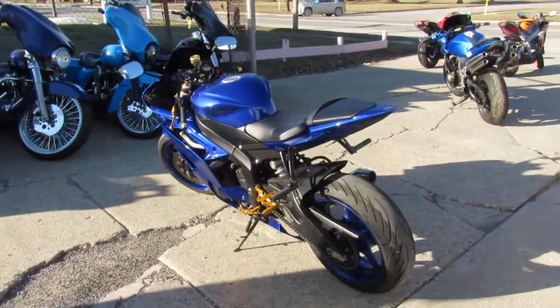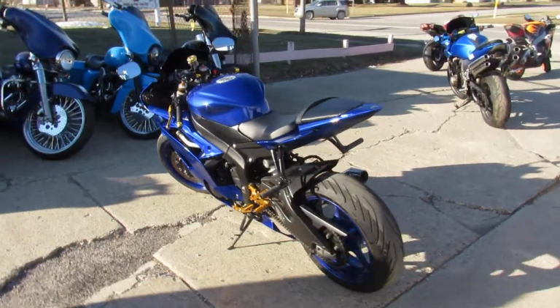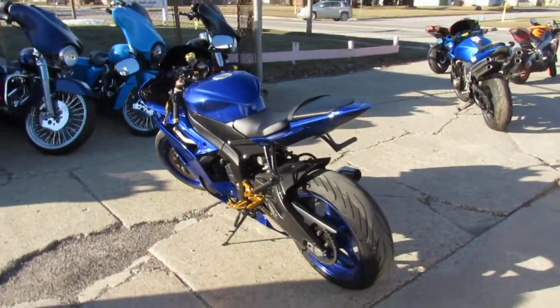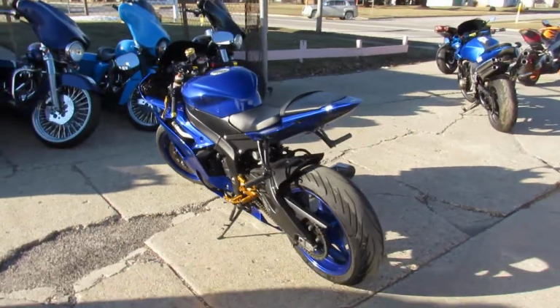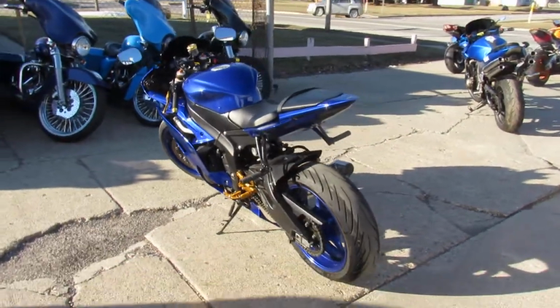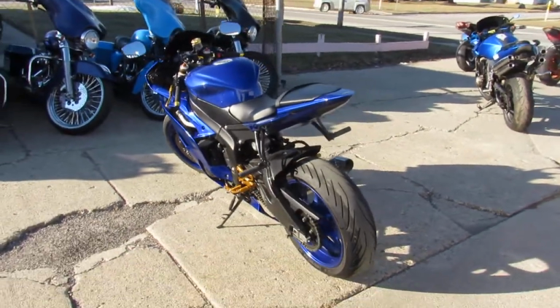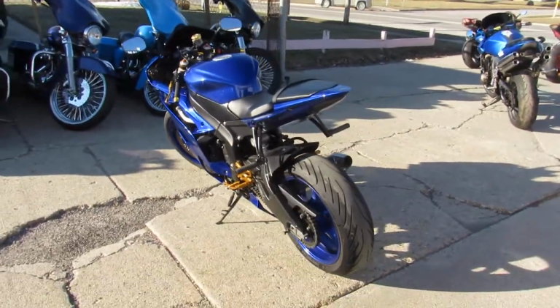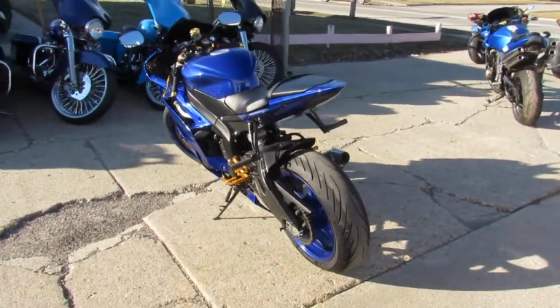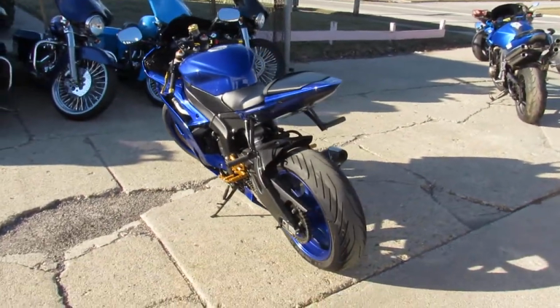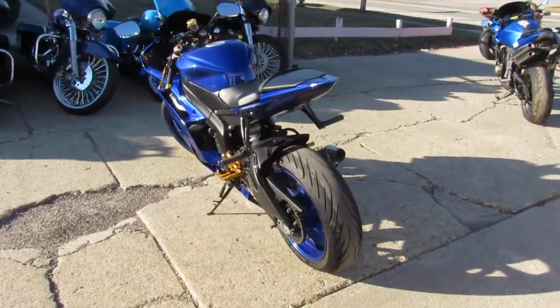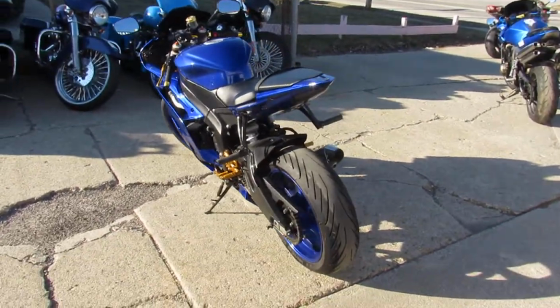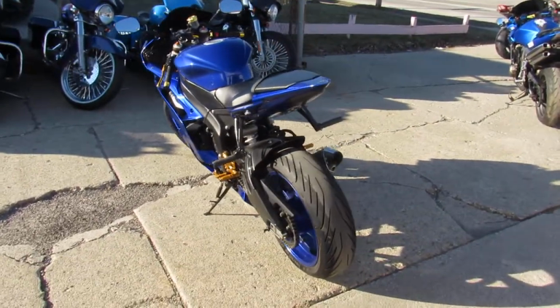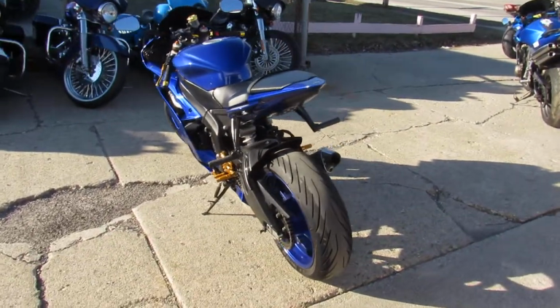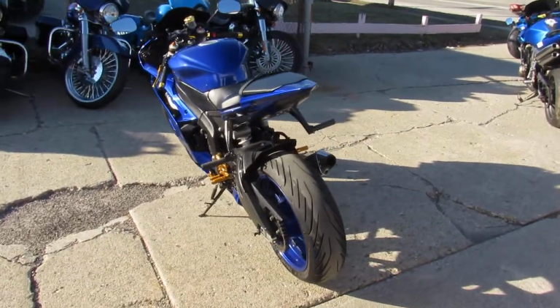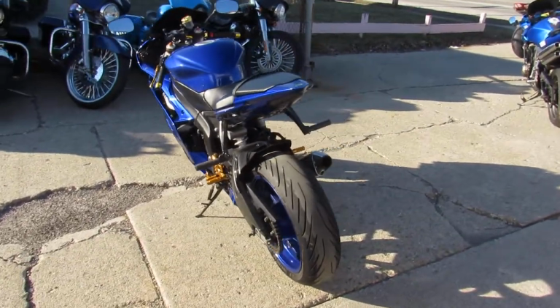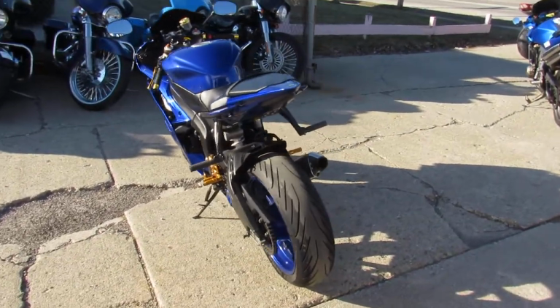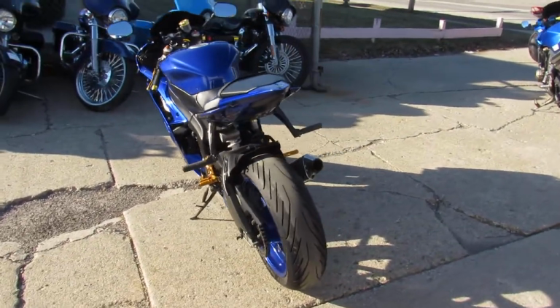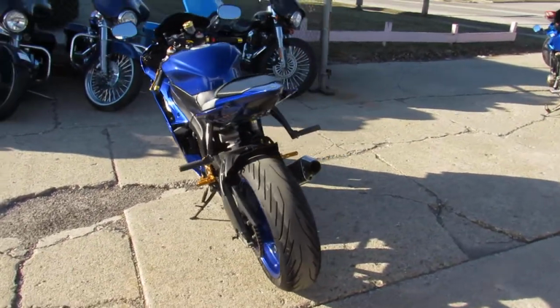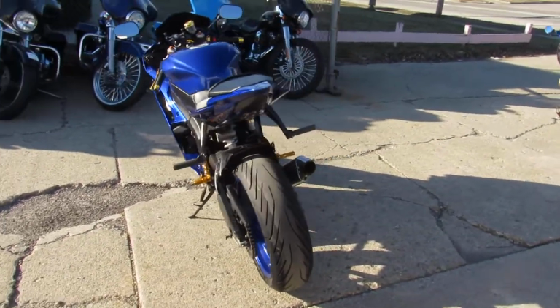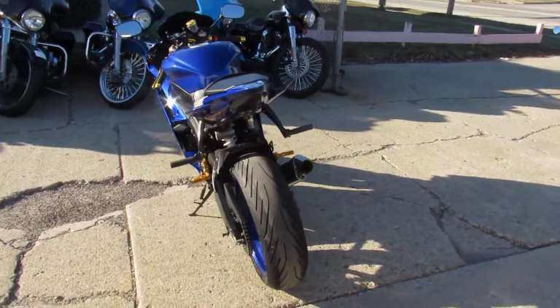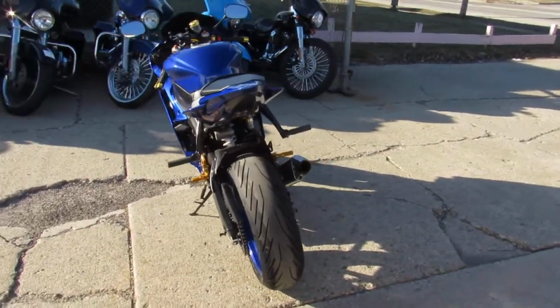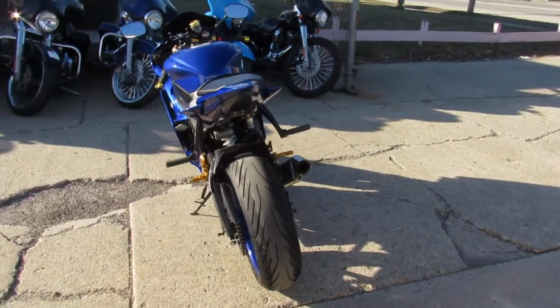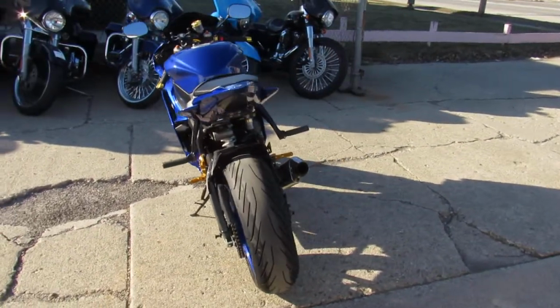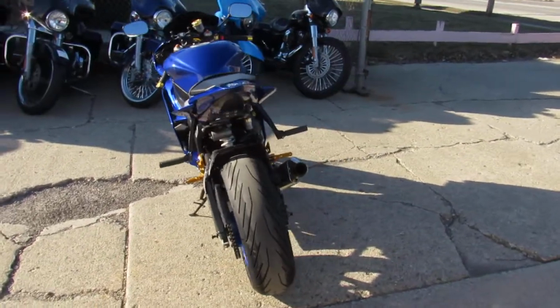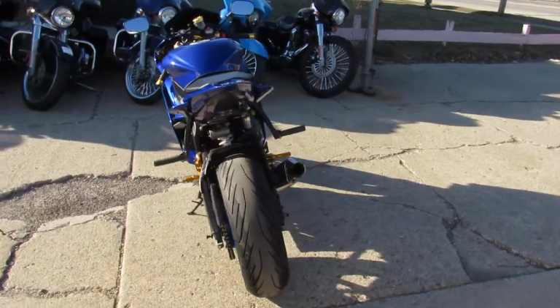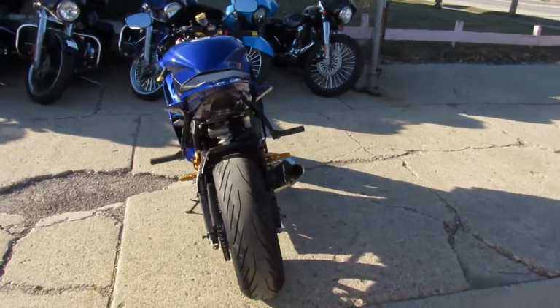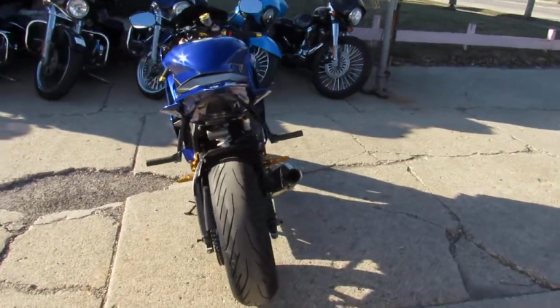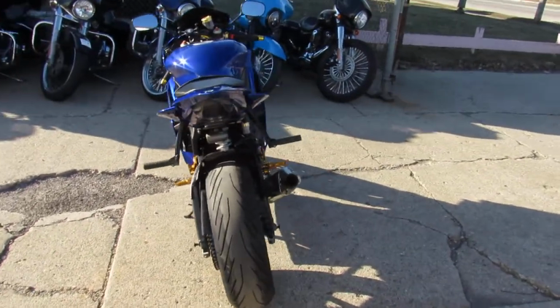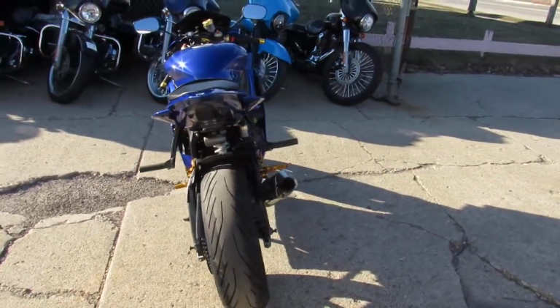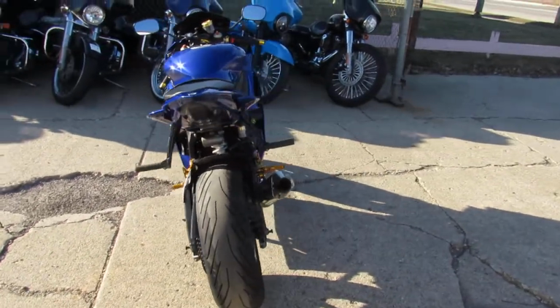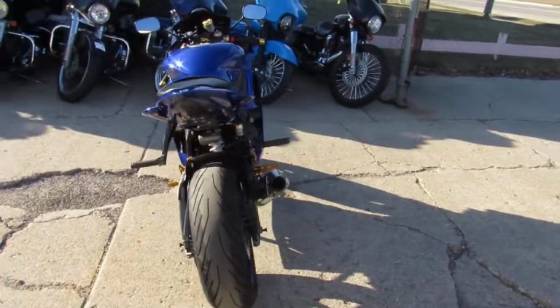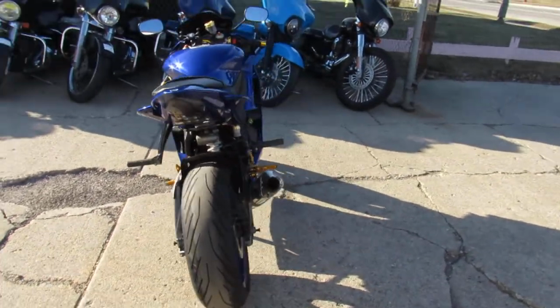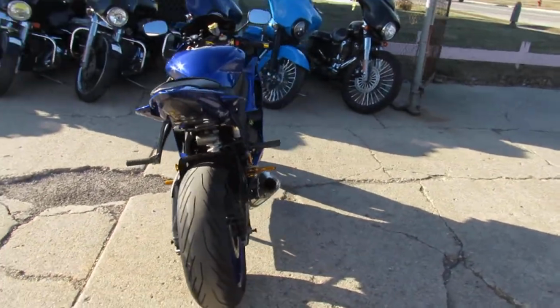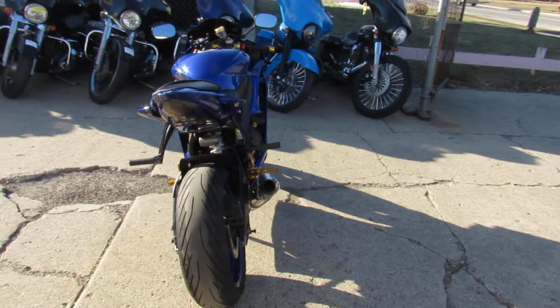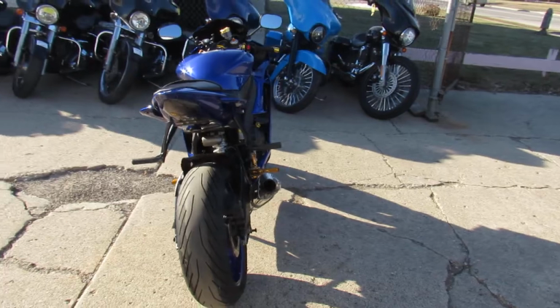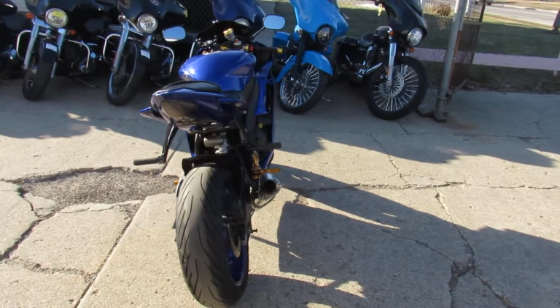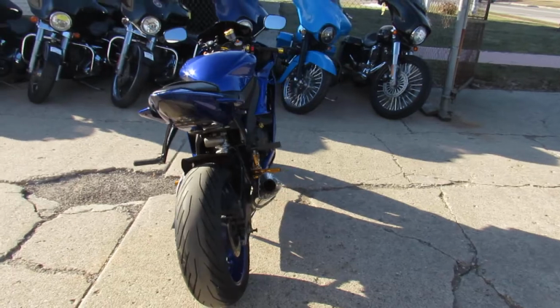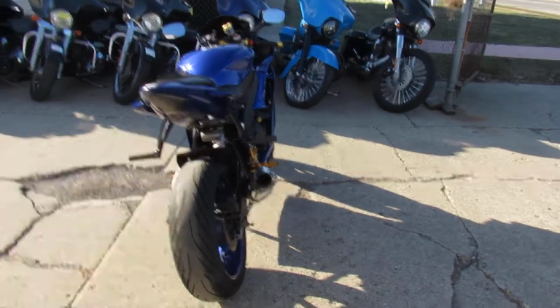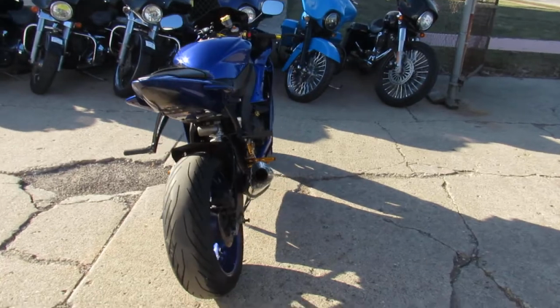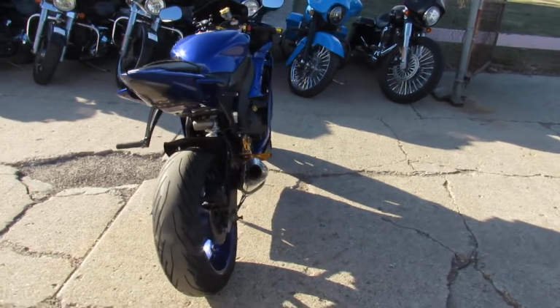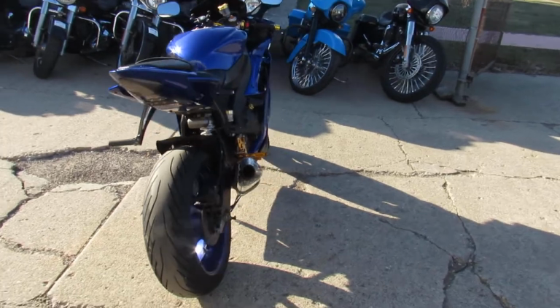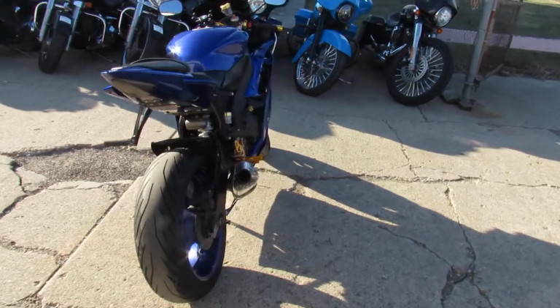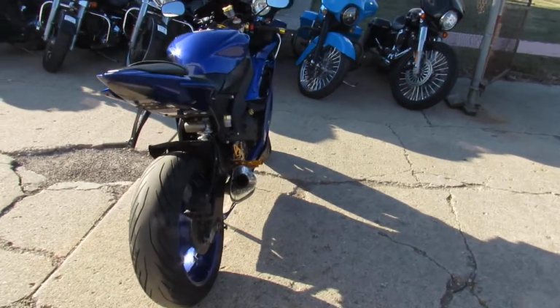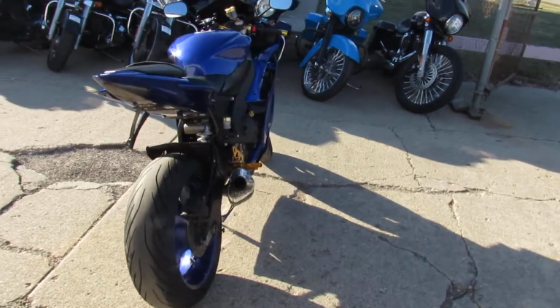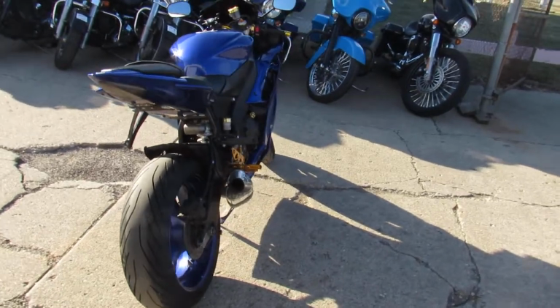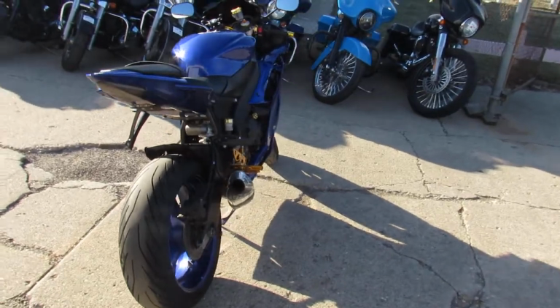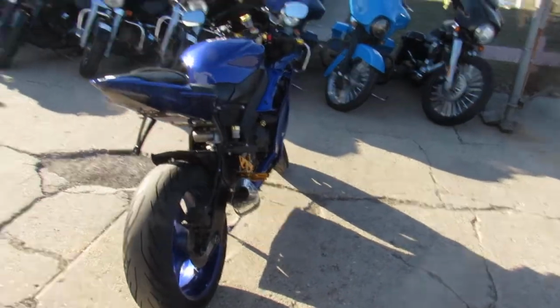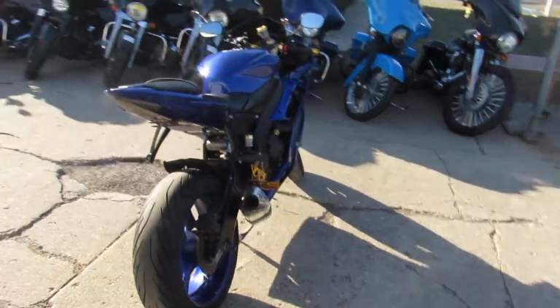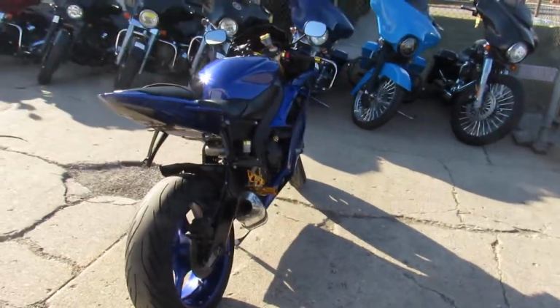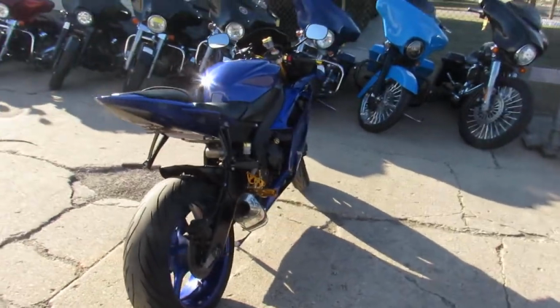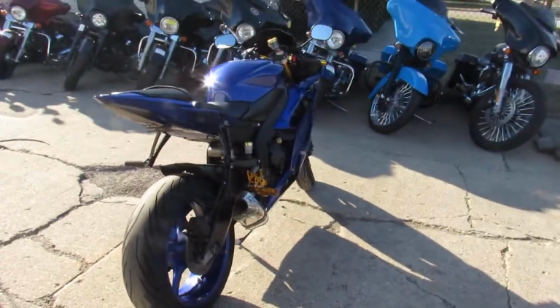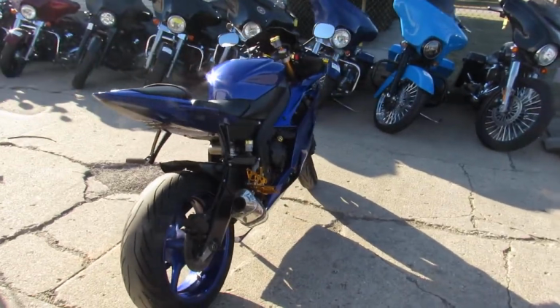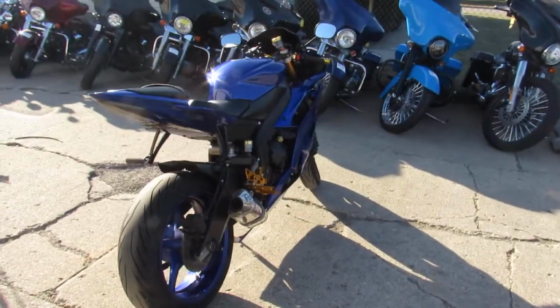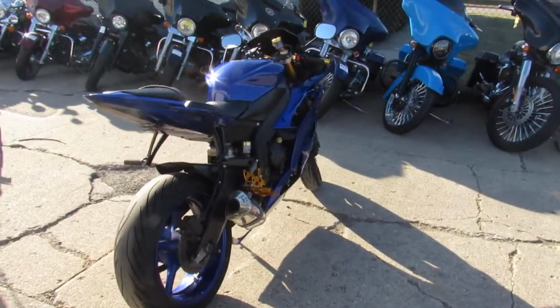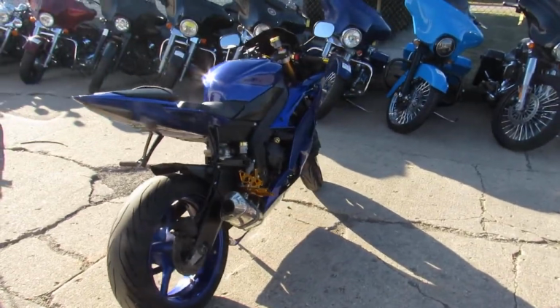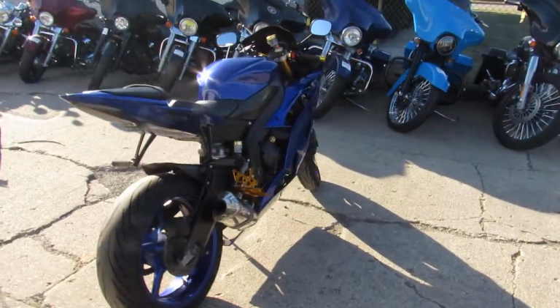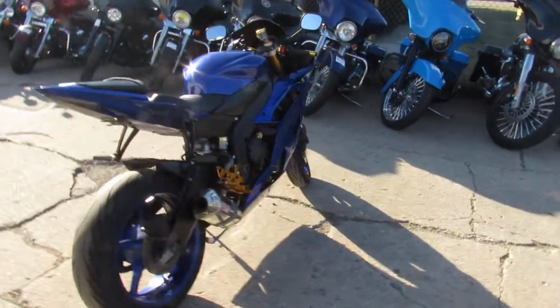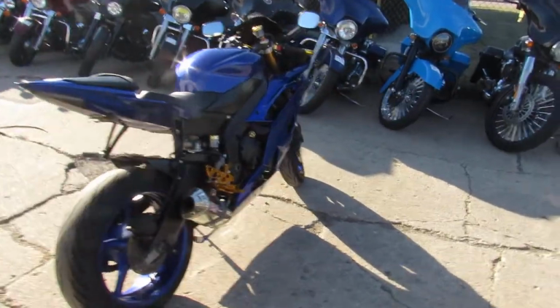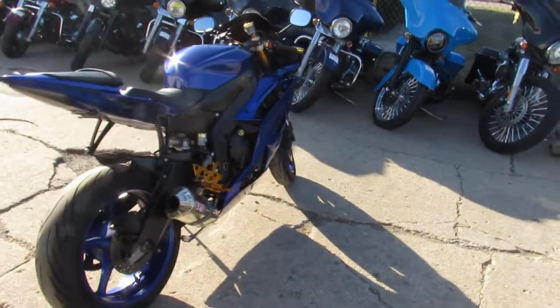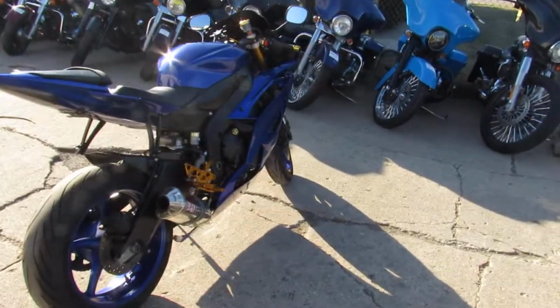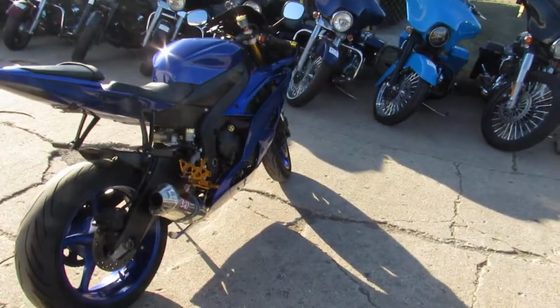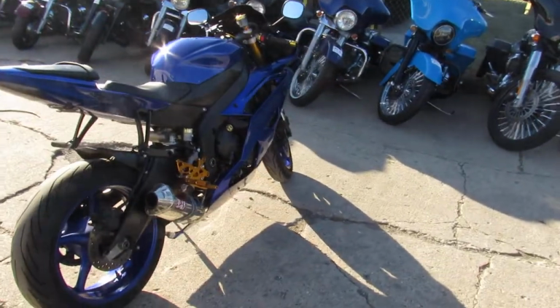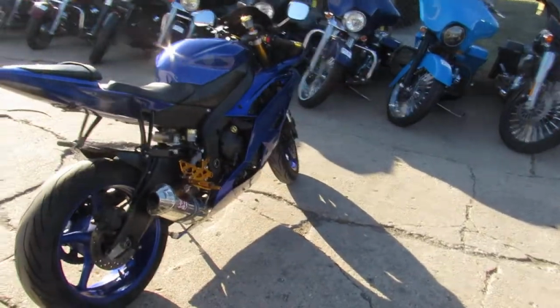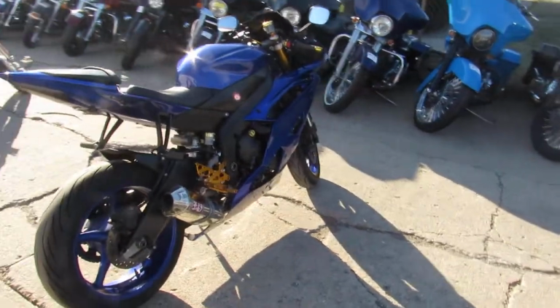This one is a must see. Just serviced at the Yamaha dealership, inspection certified, and includes a one-year warranty guys.